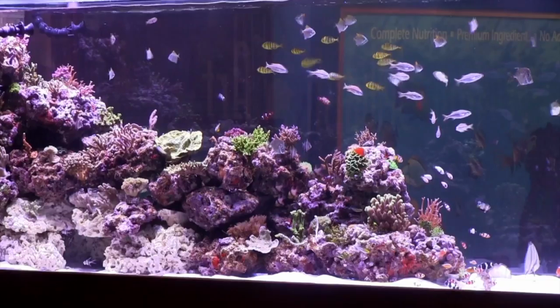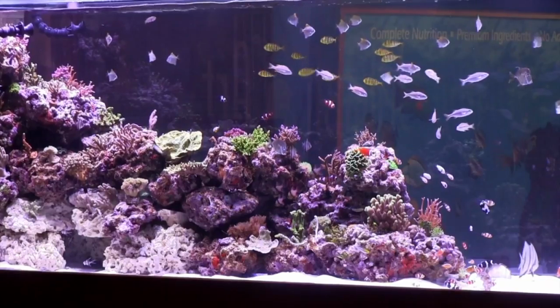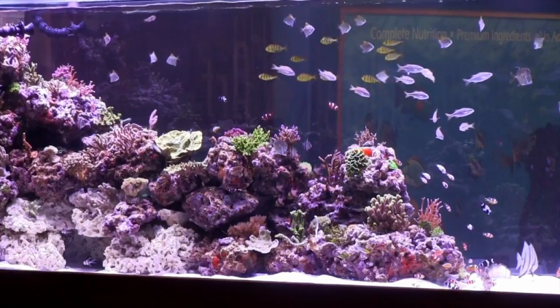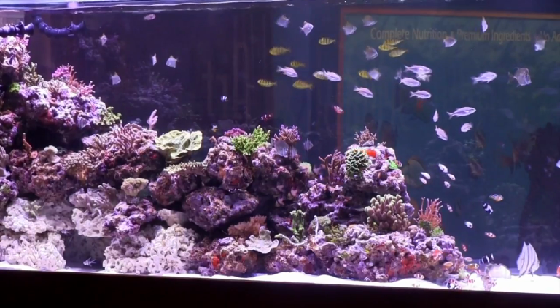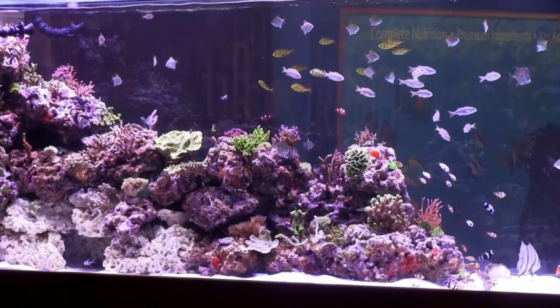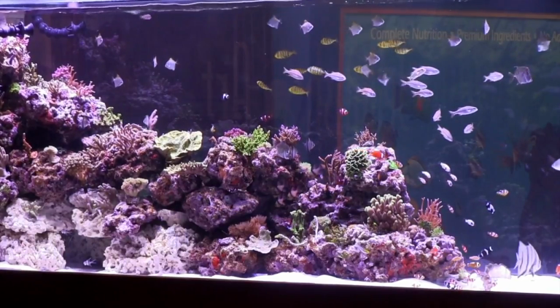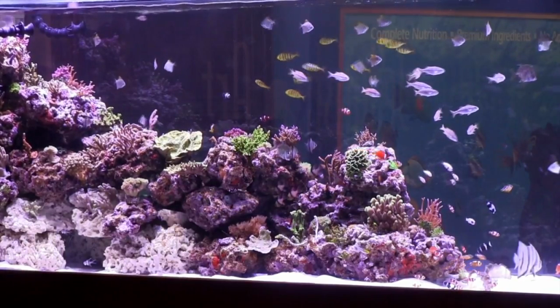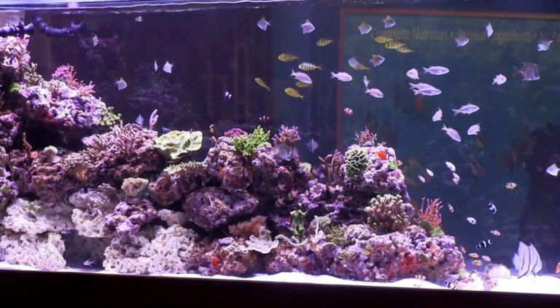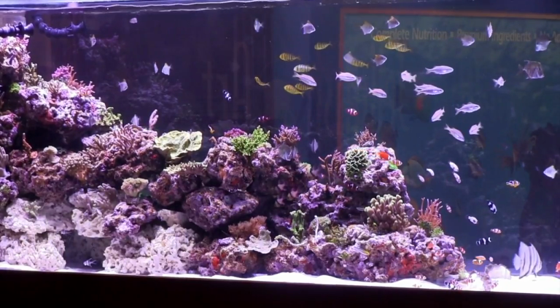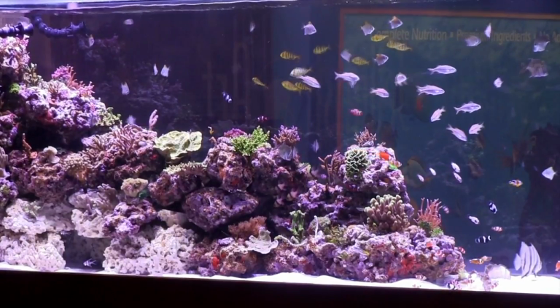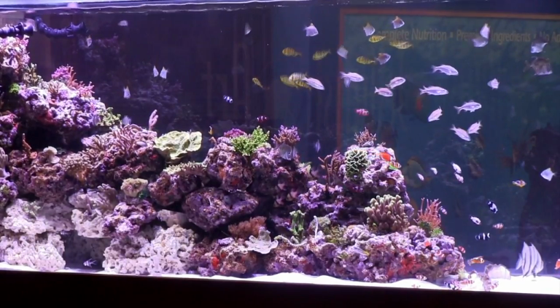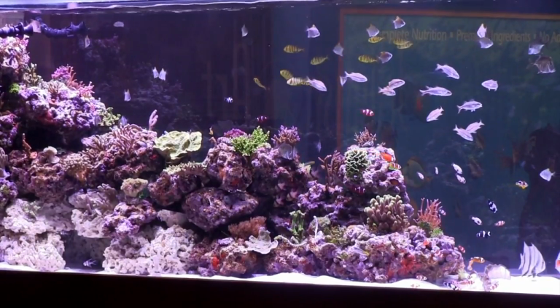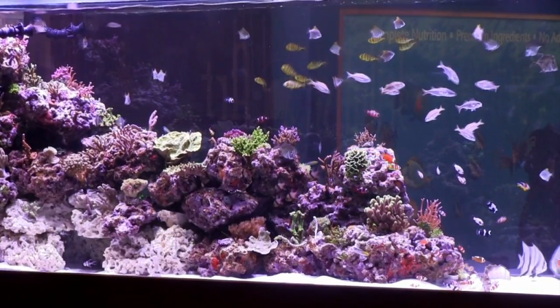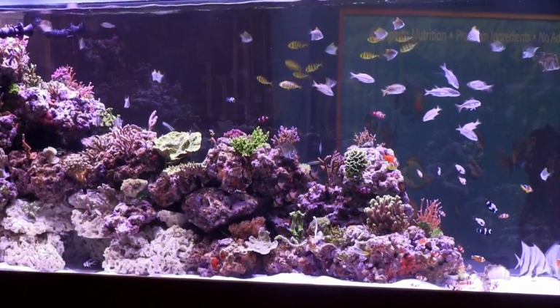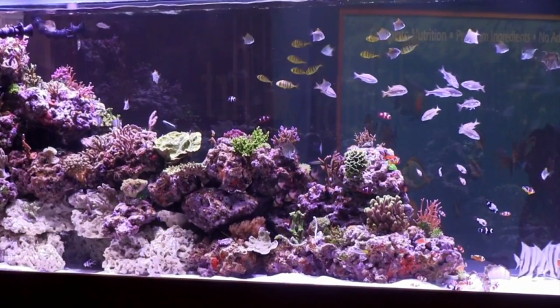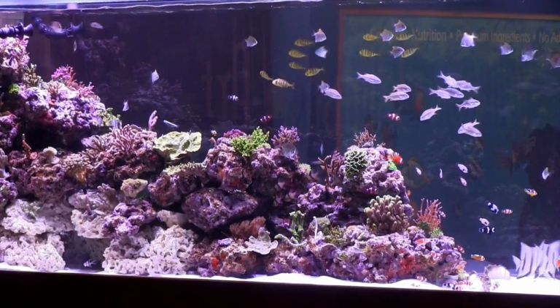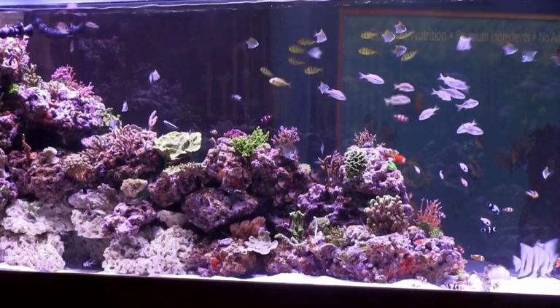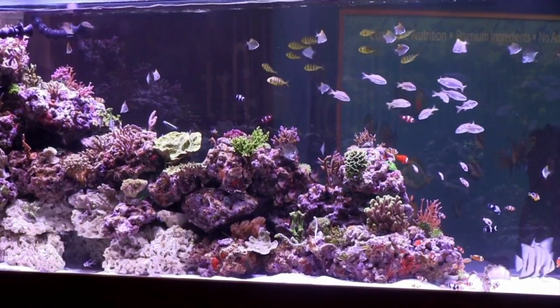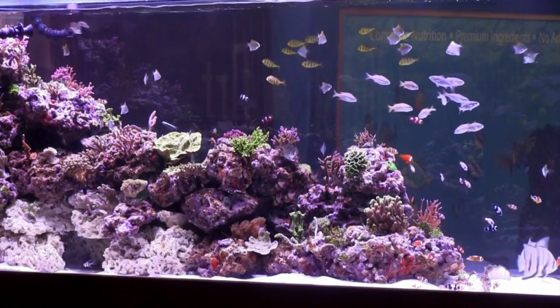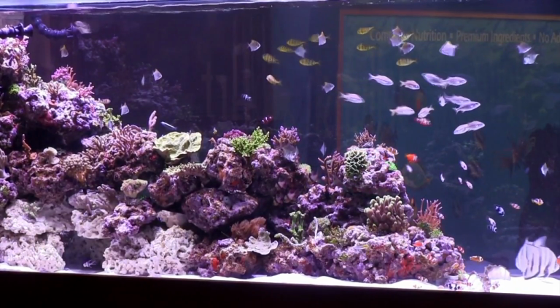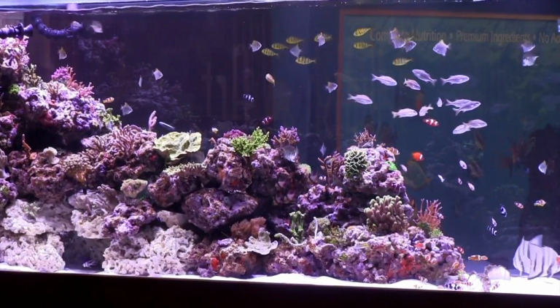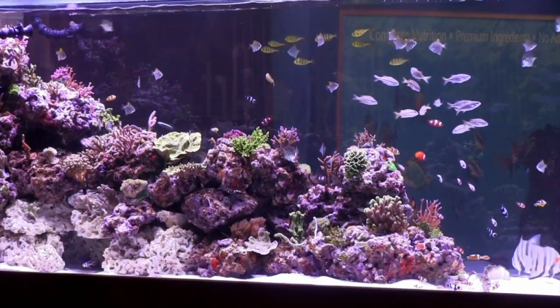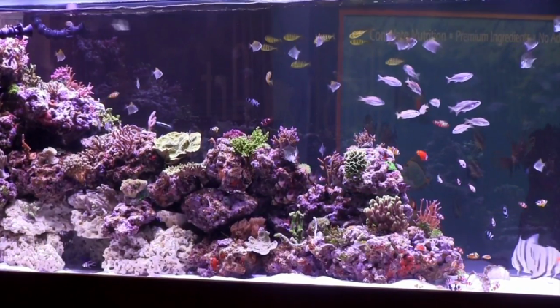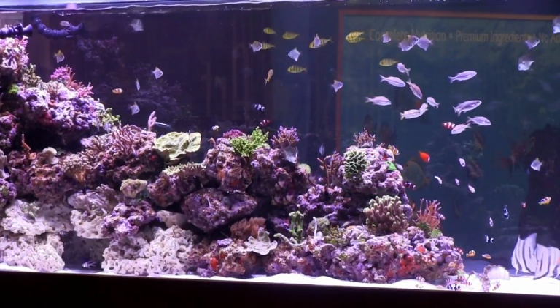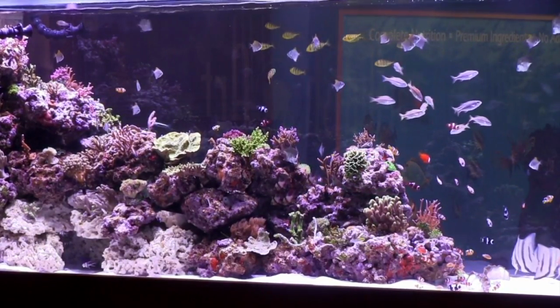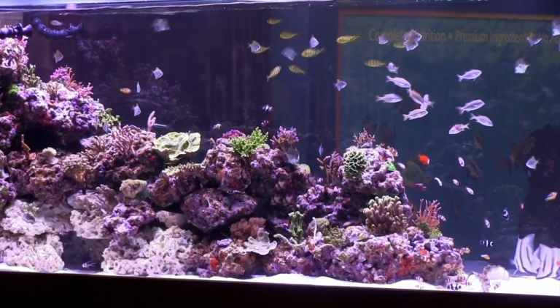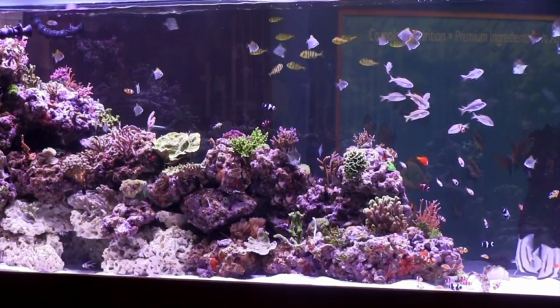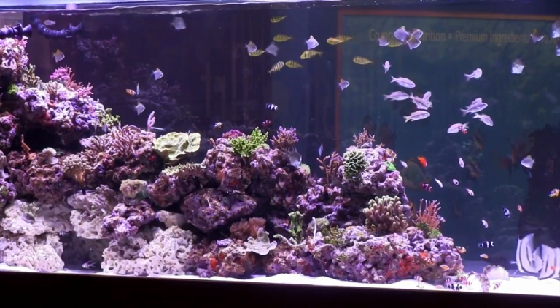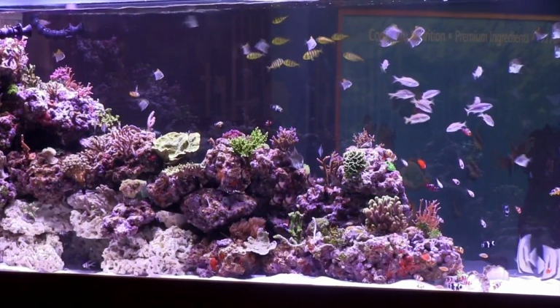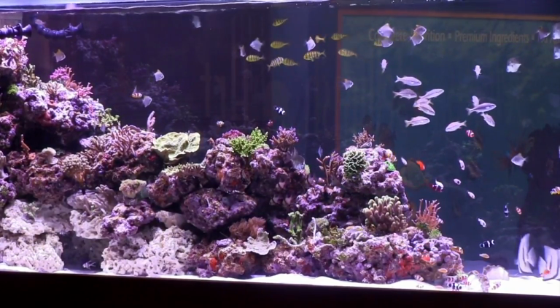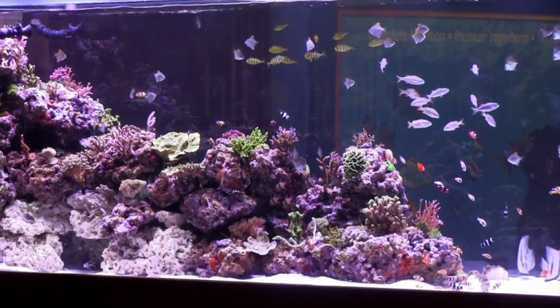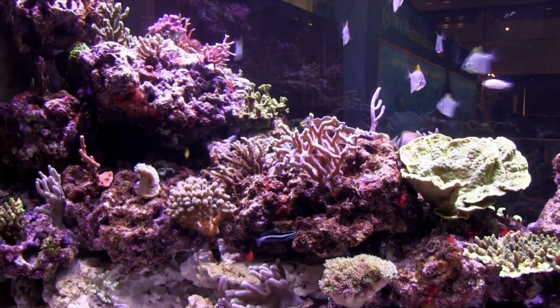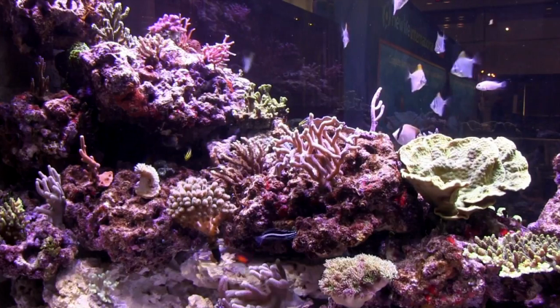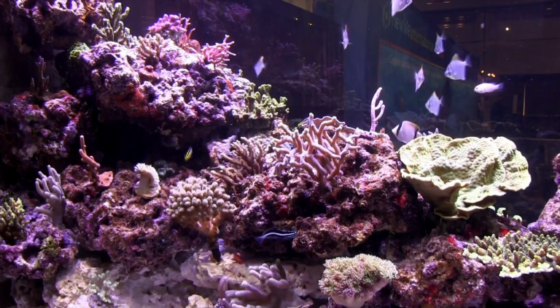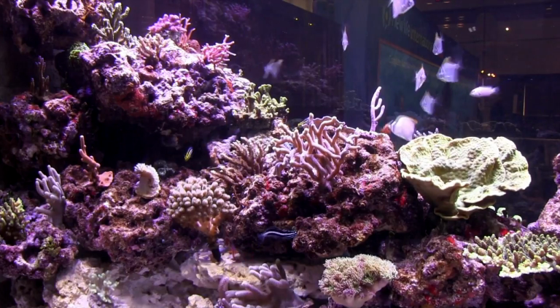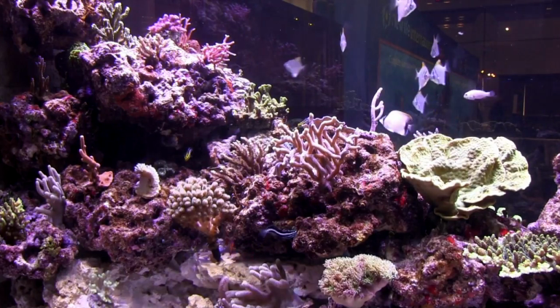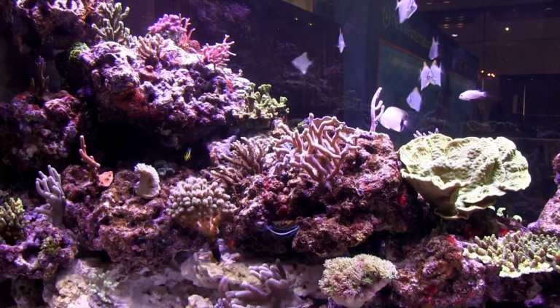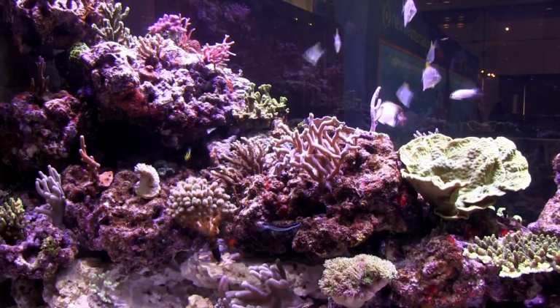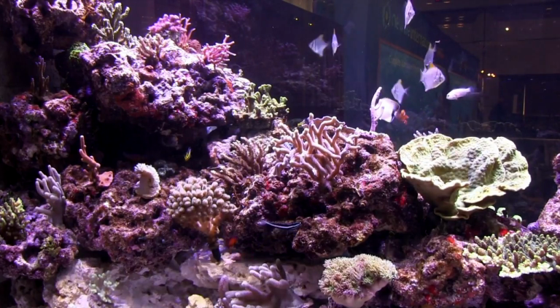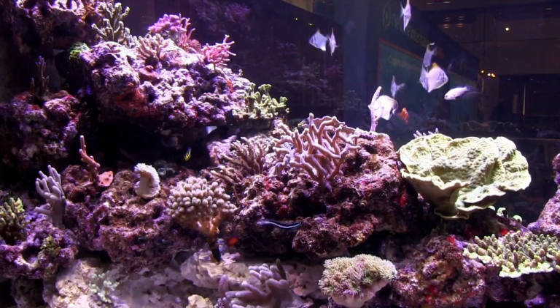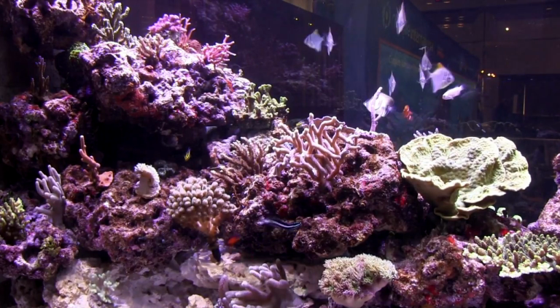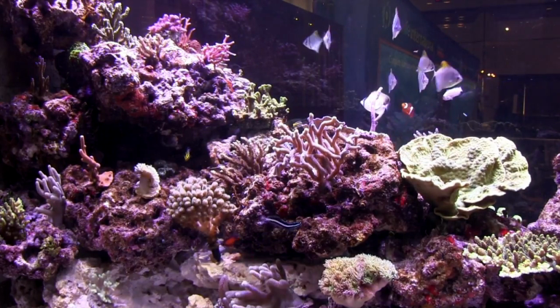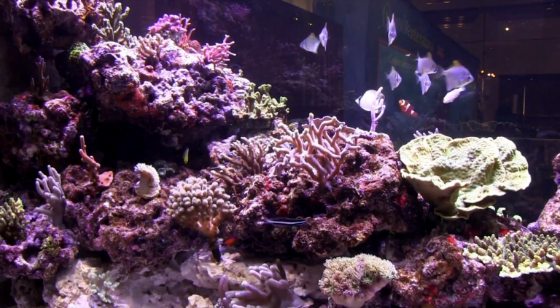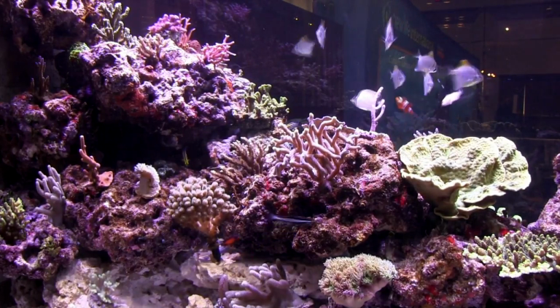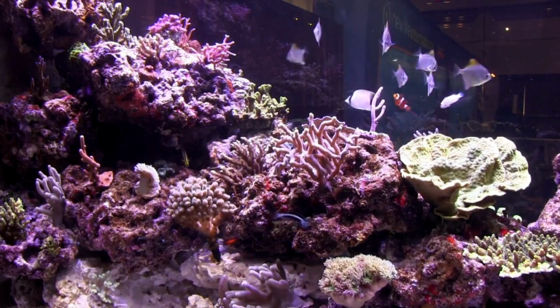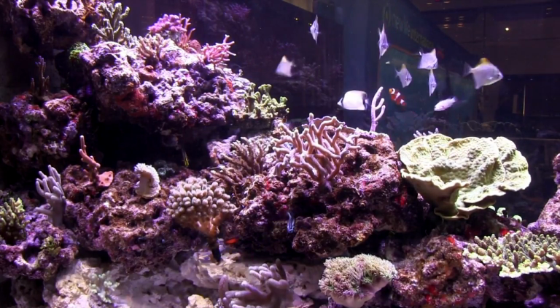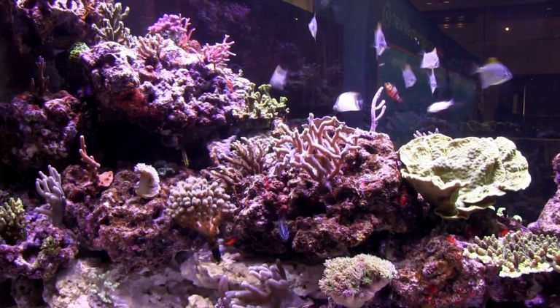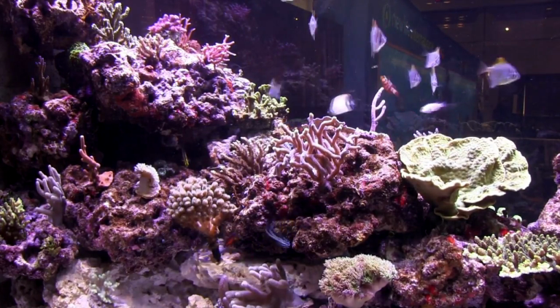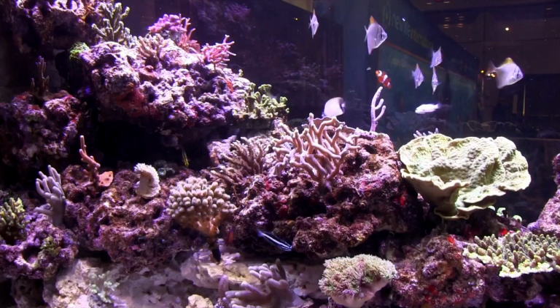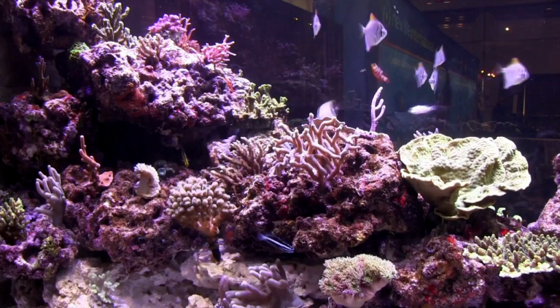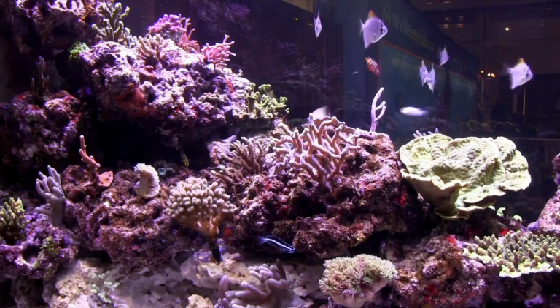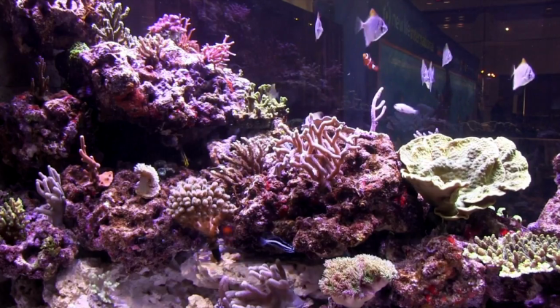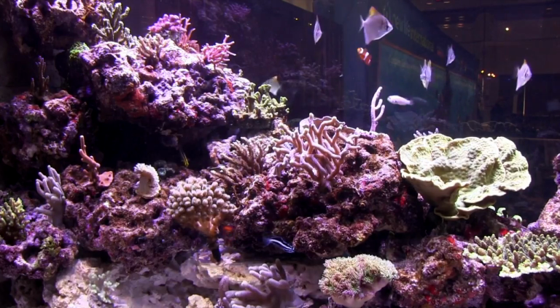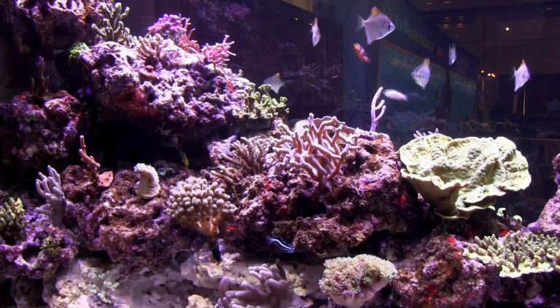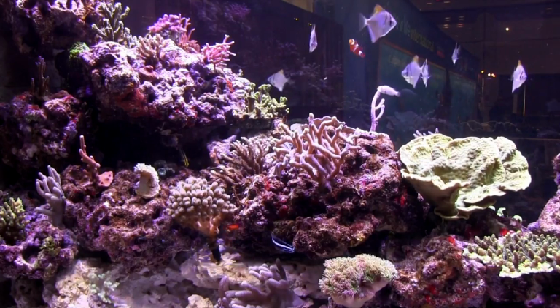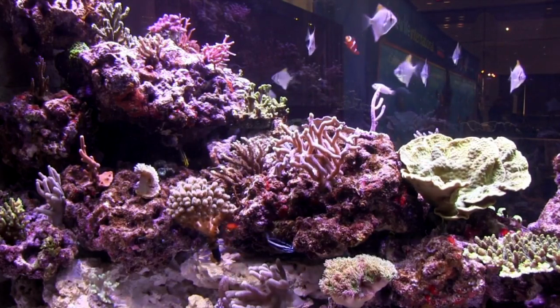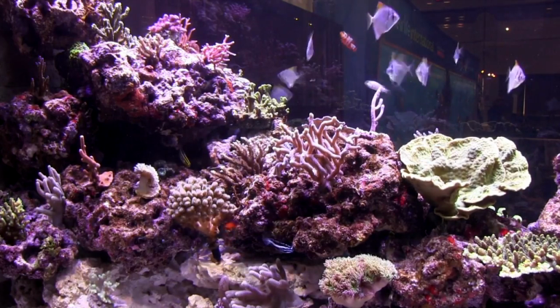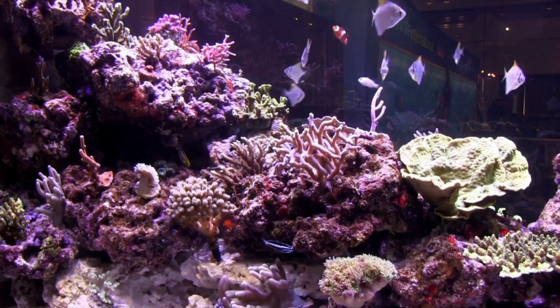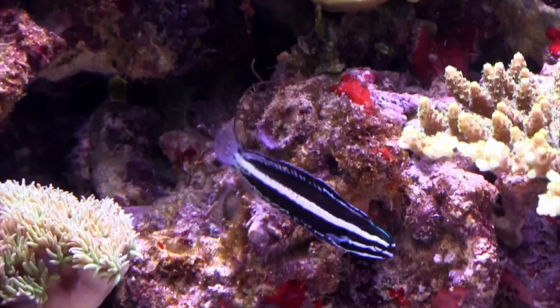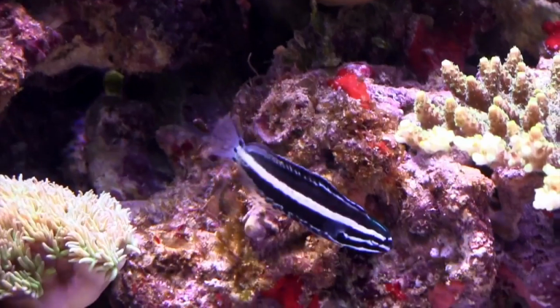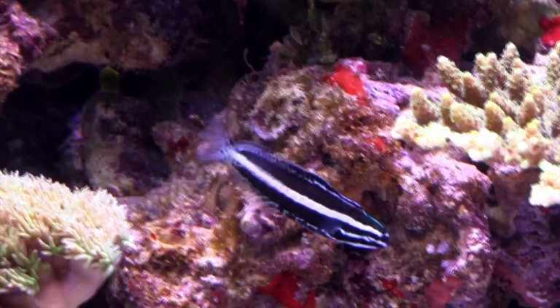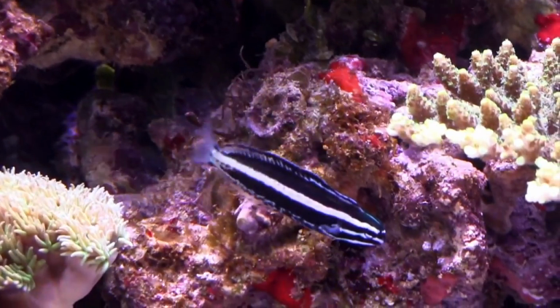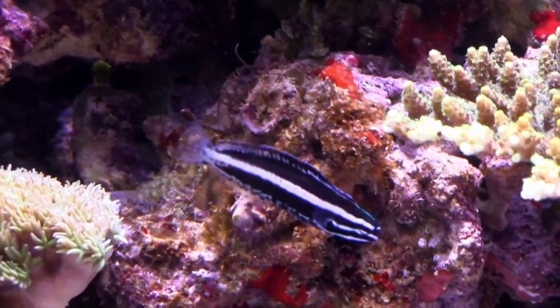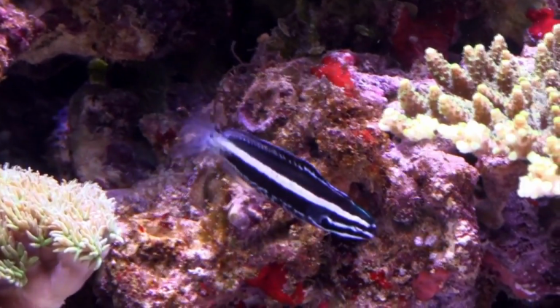Coming up in this FinCast — most likely the greatest single display of purely aquacultured fish ever.